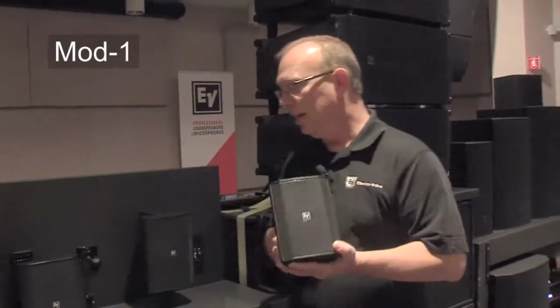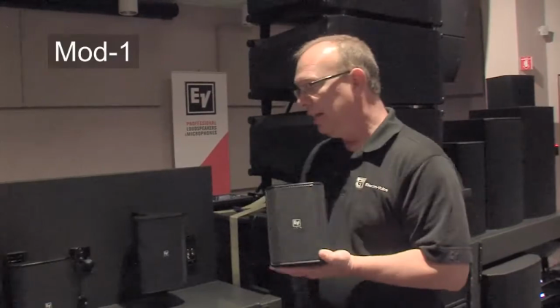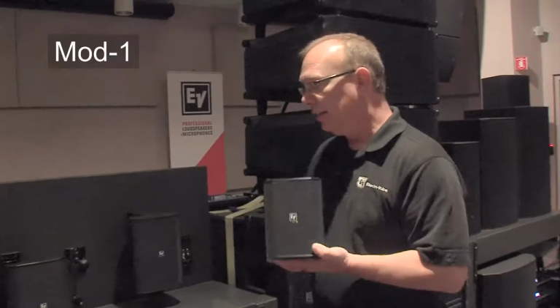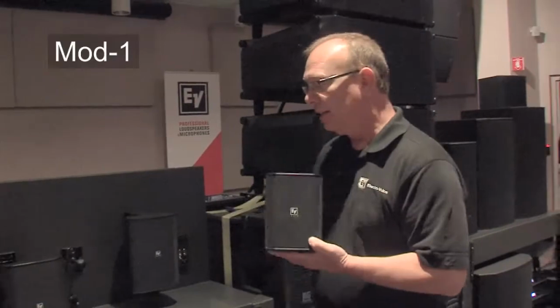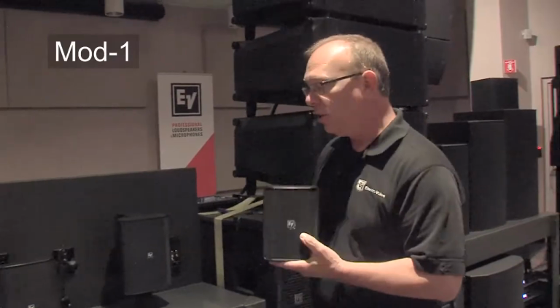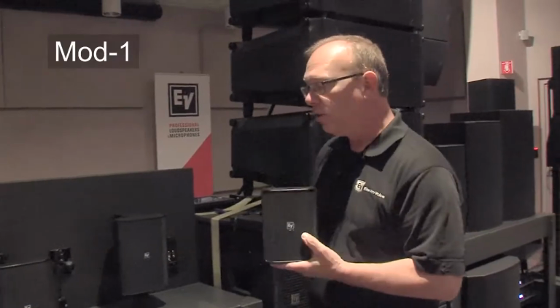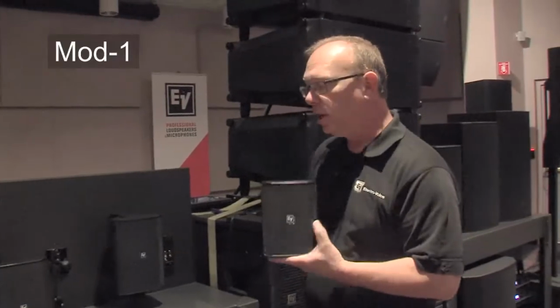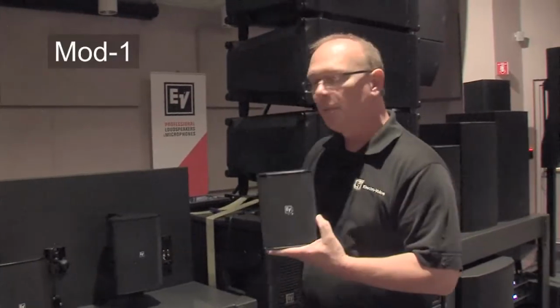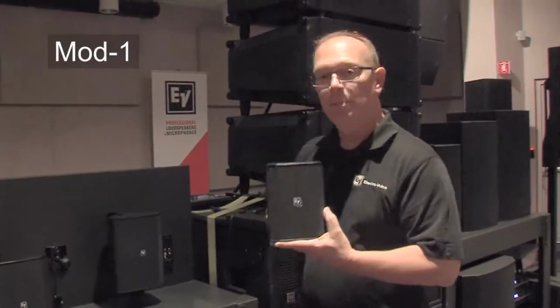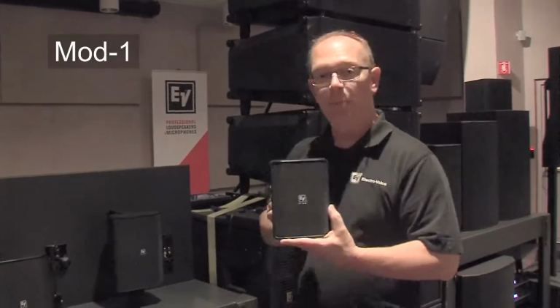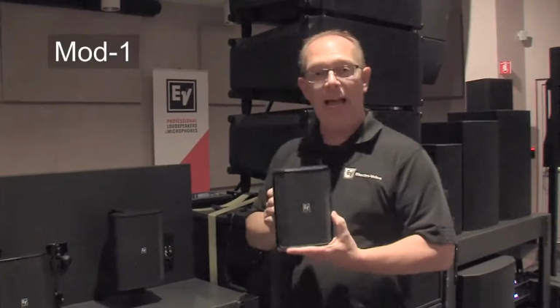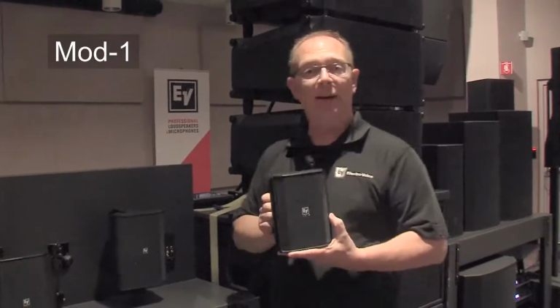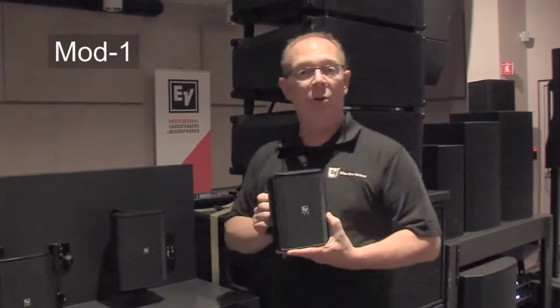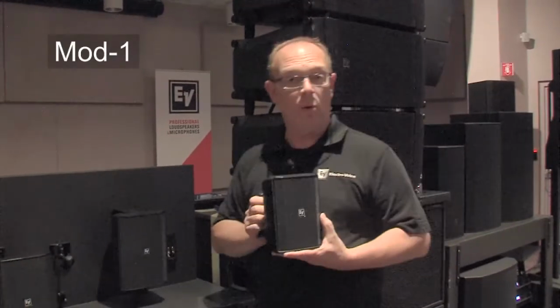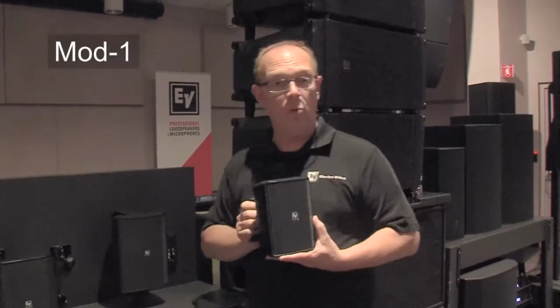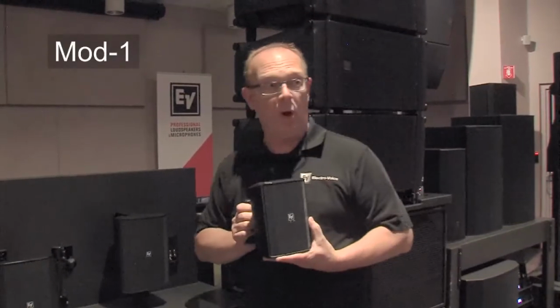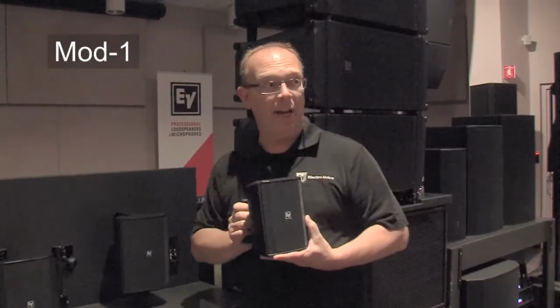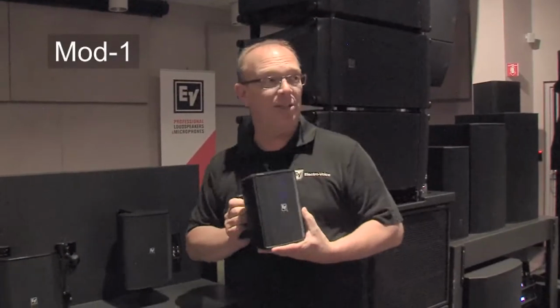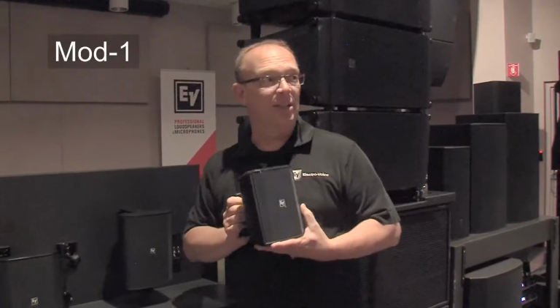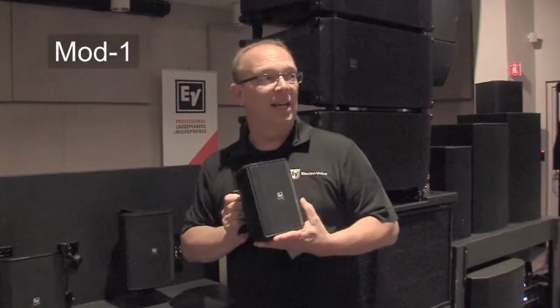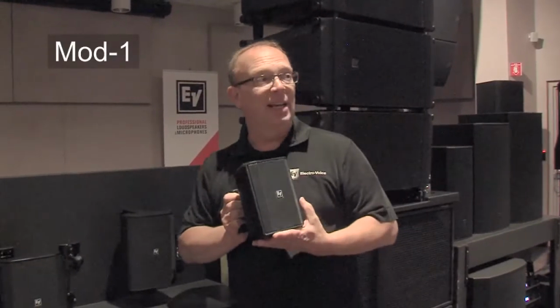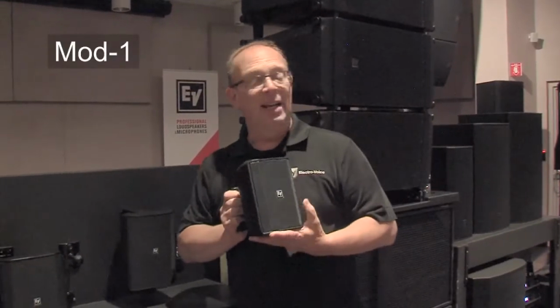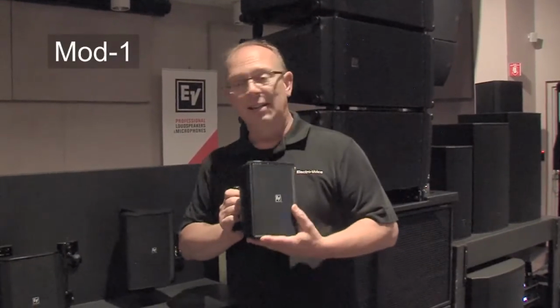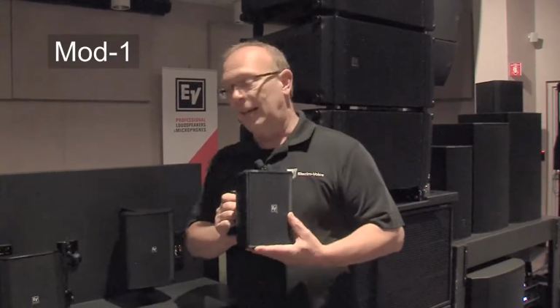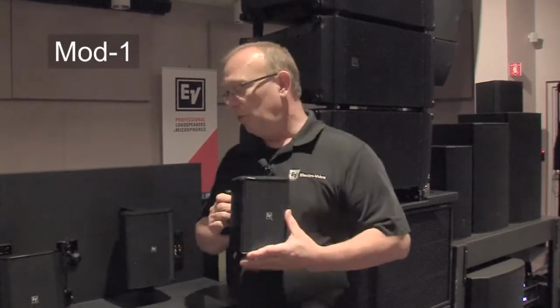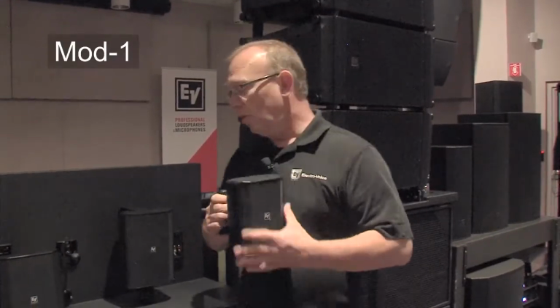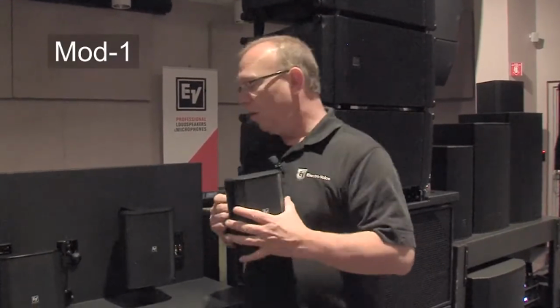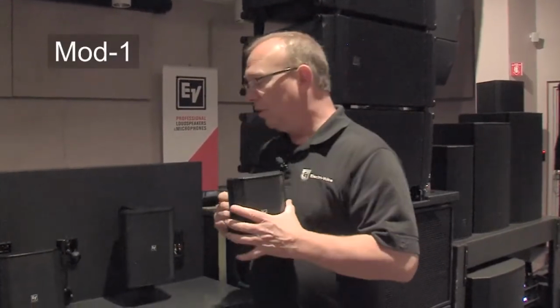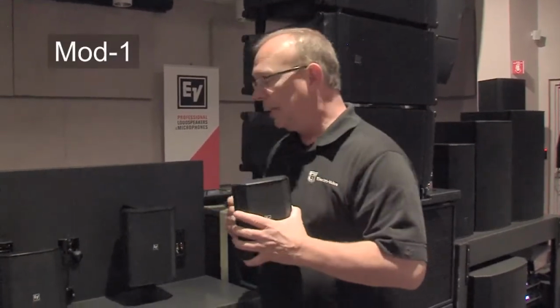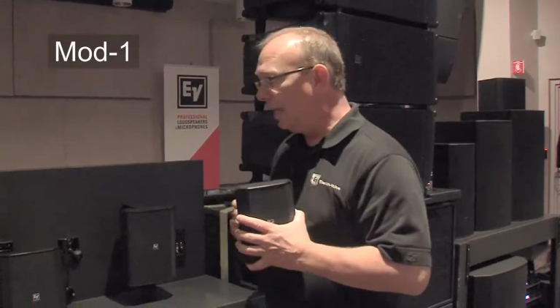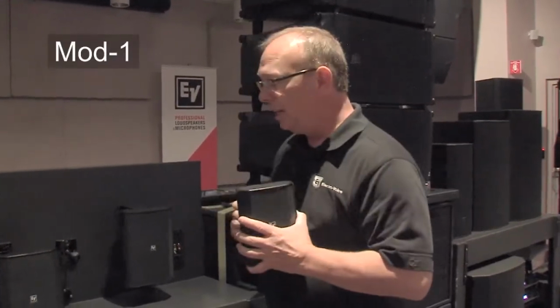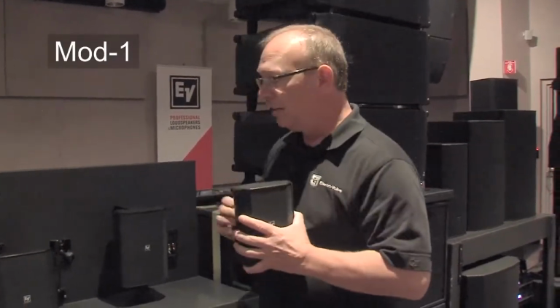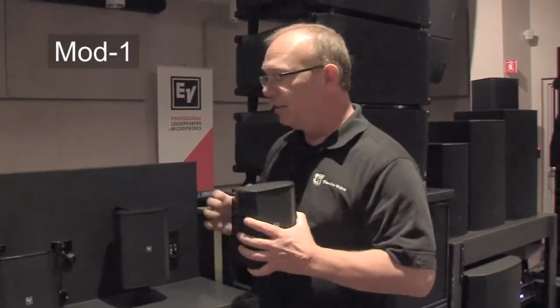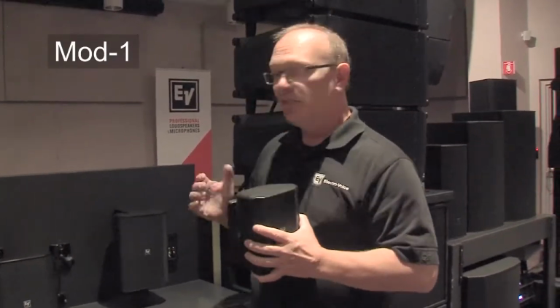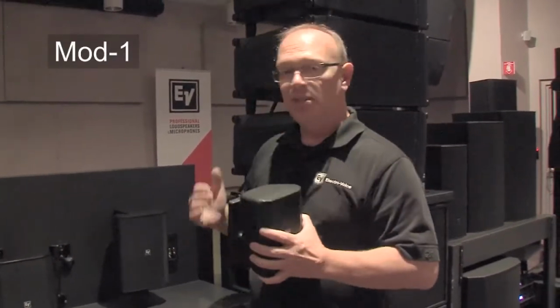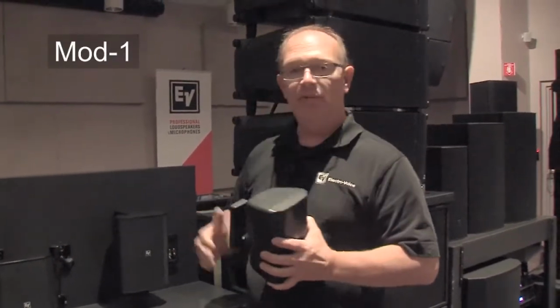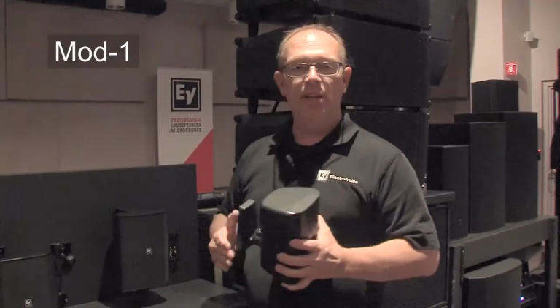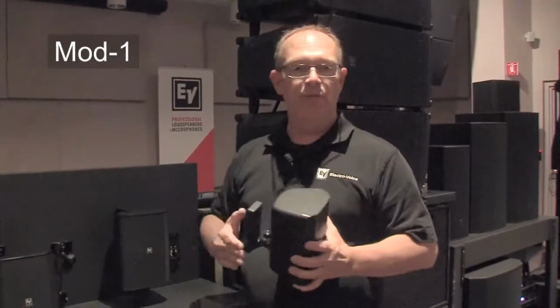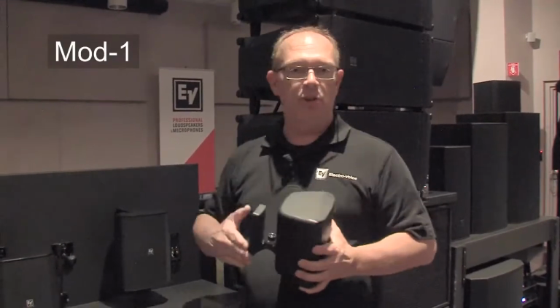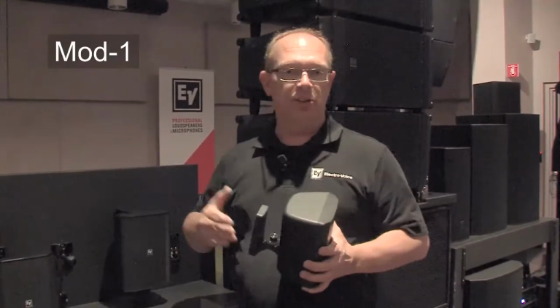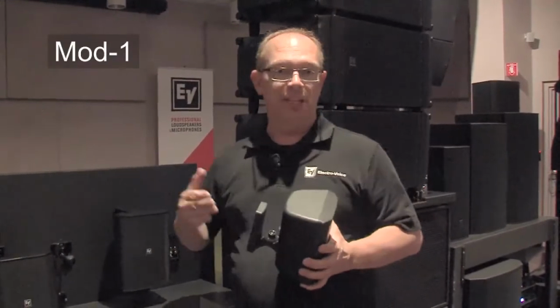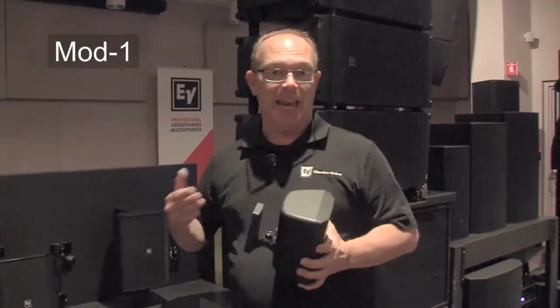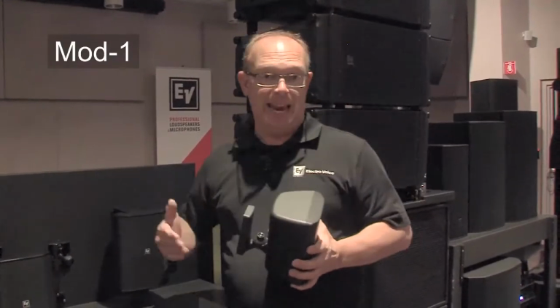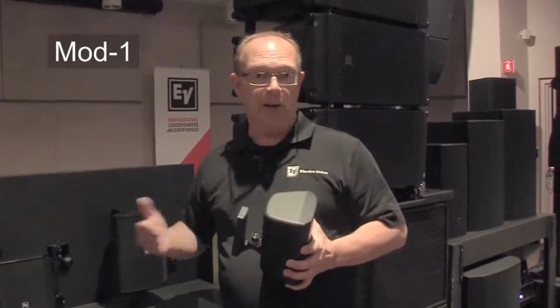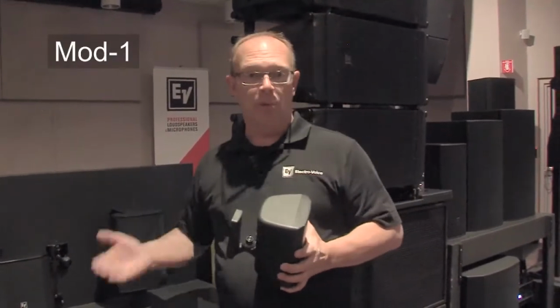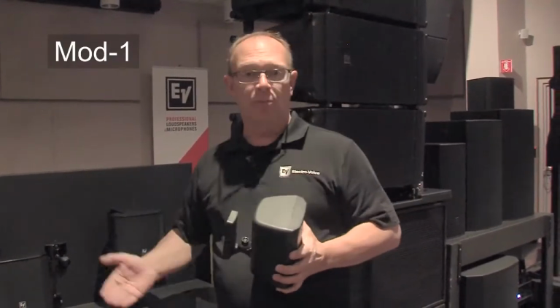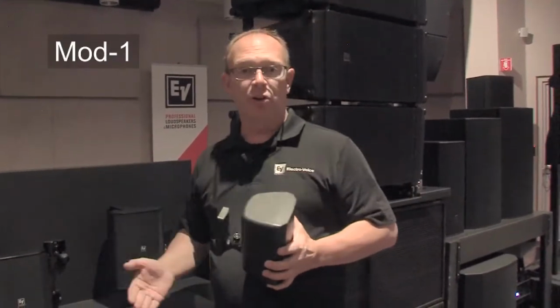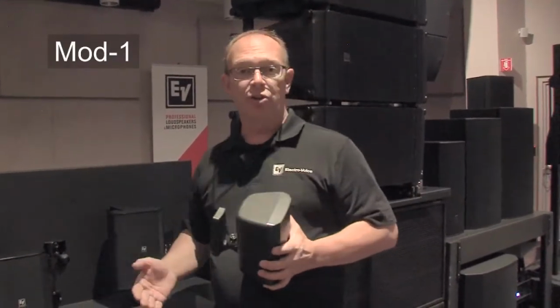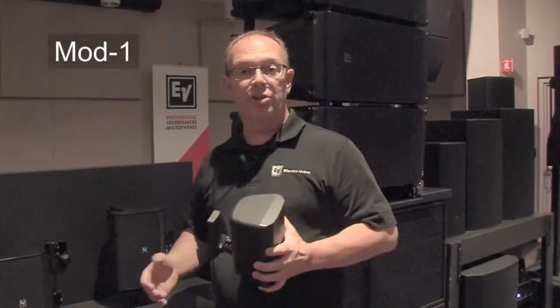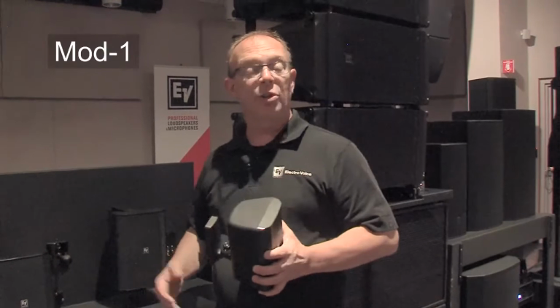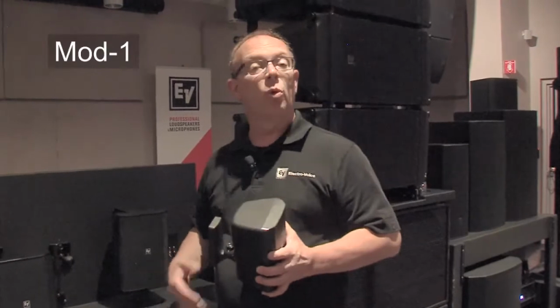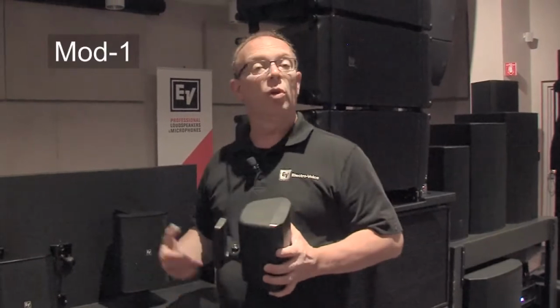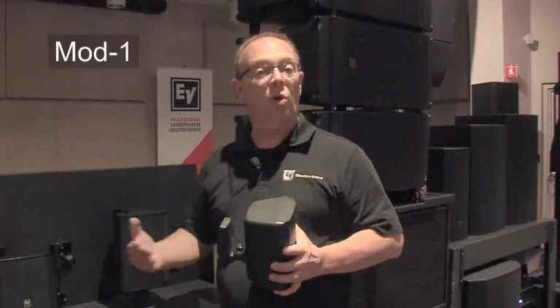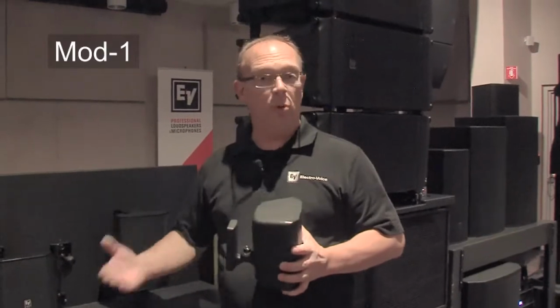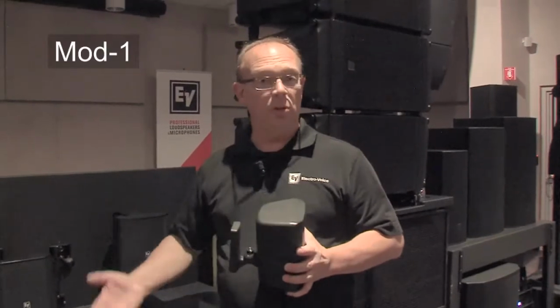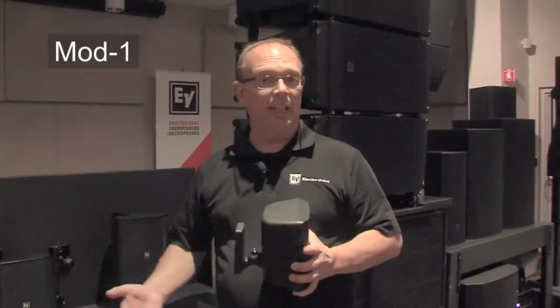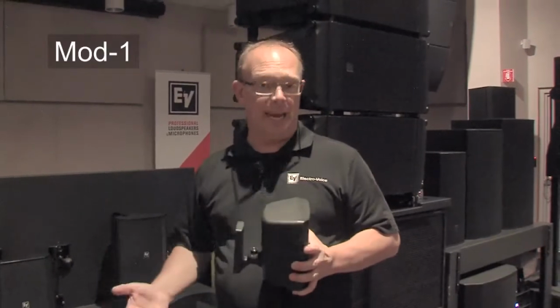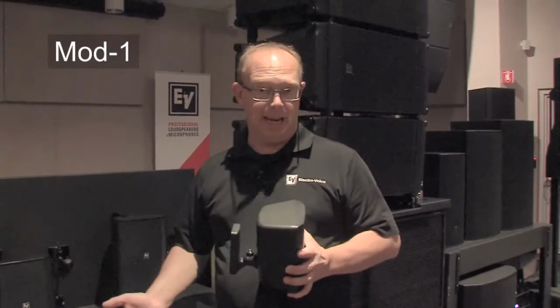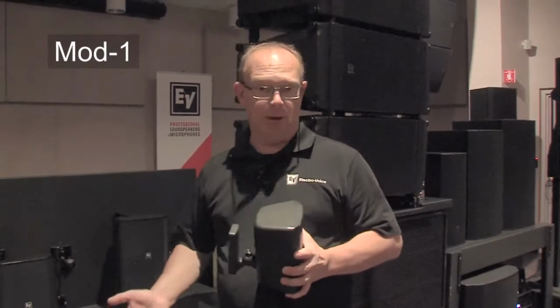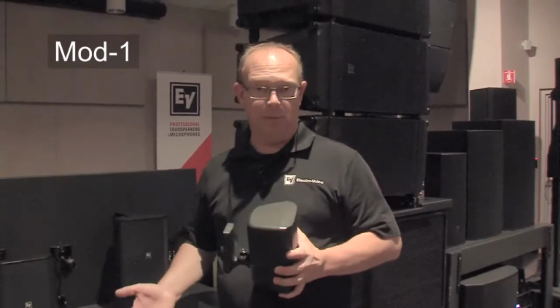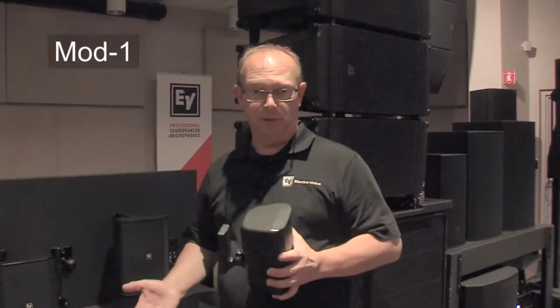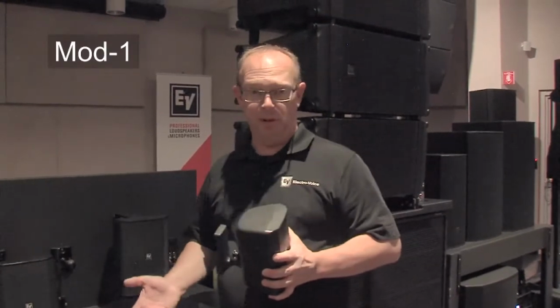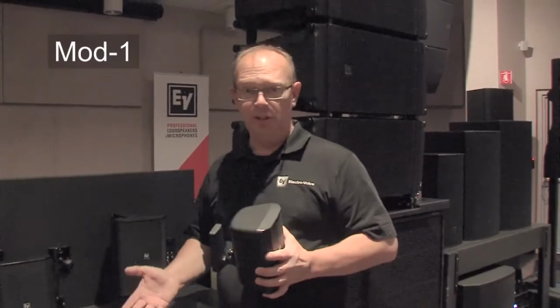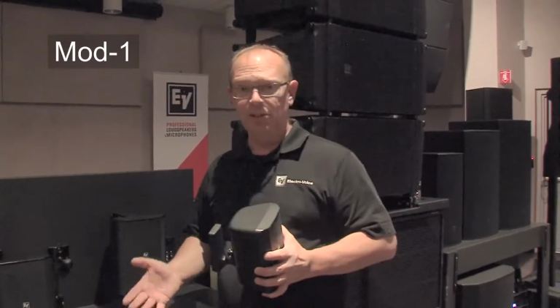These all come in black or white. They are all available in 70-volt and eight-ohm versions, or only eight-ohm versions.